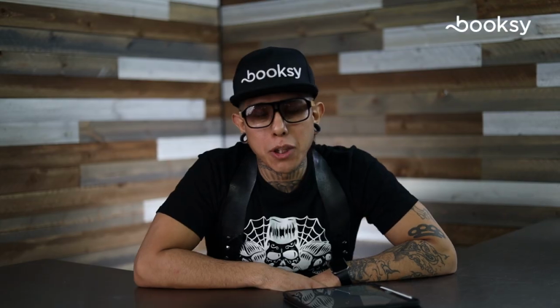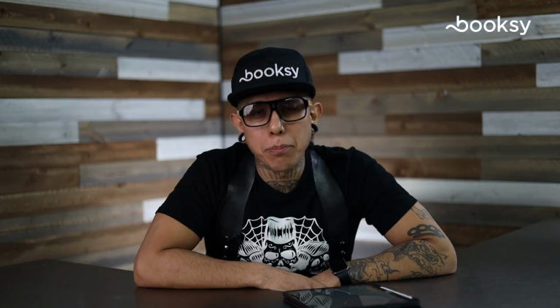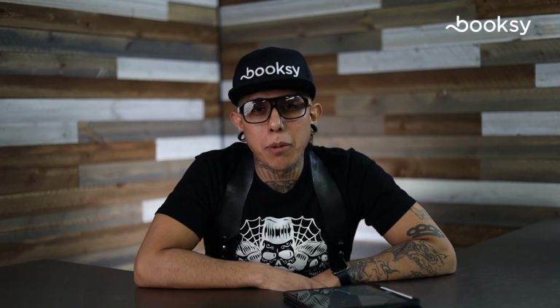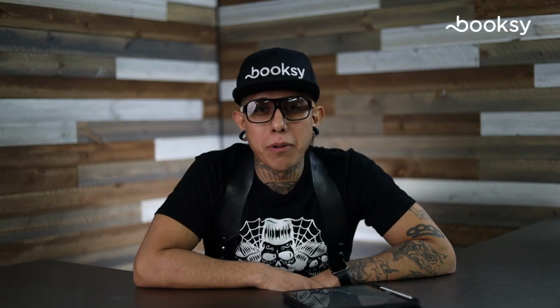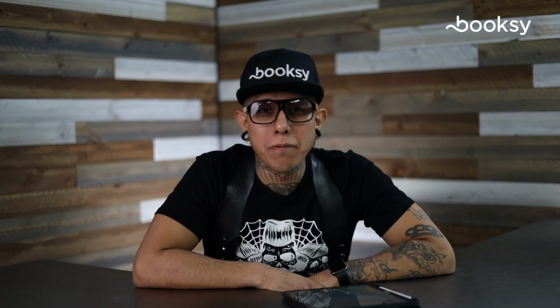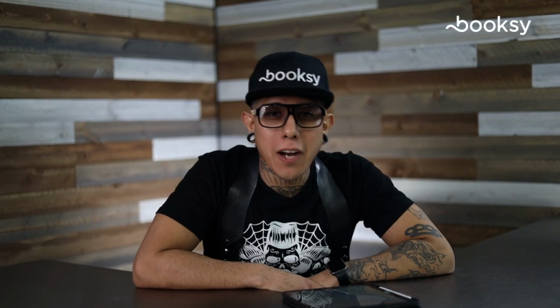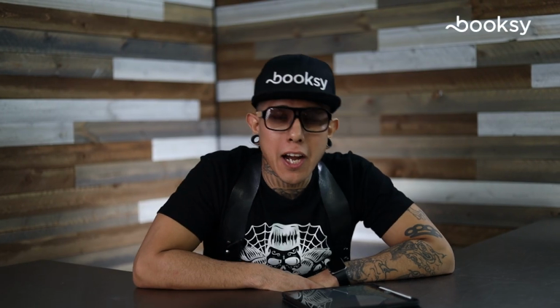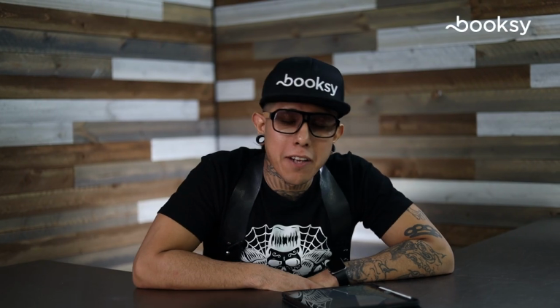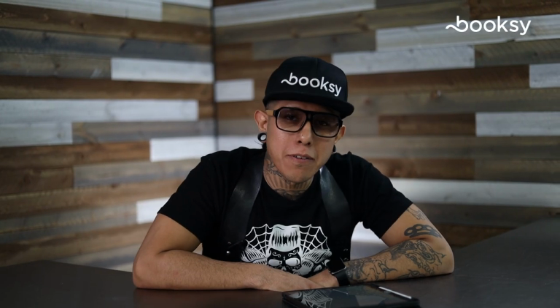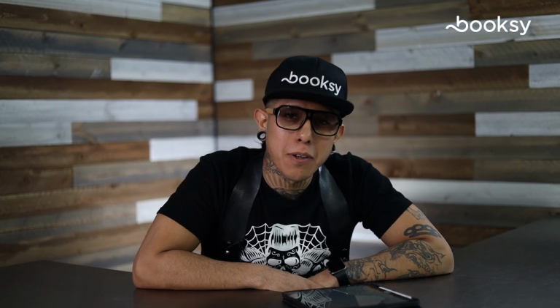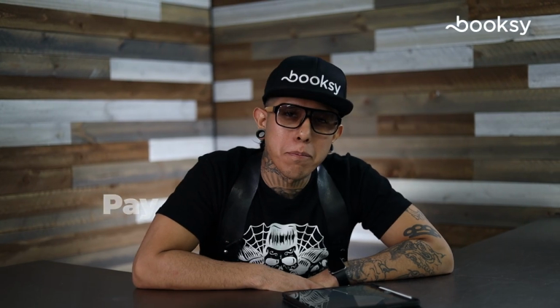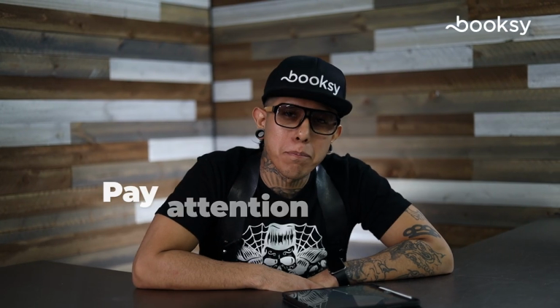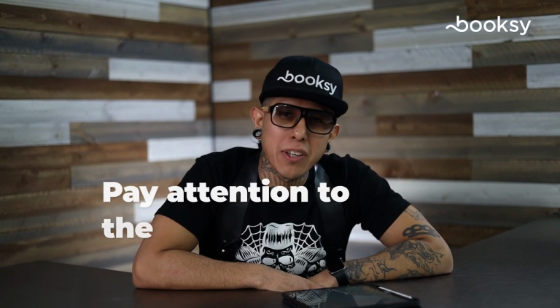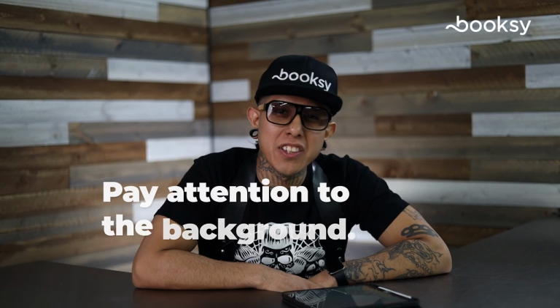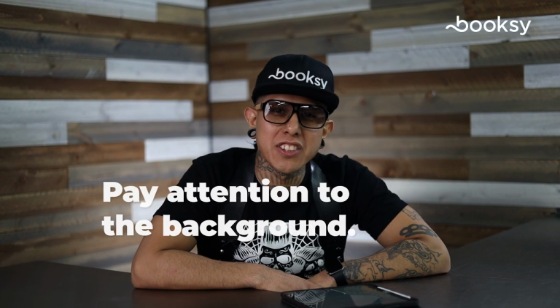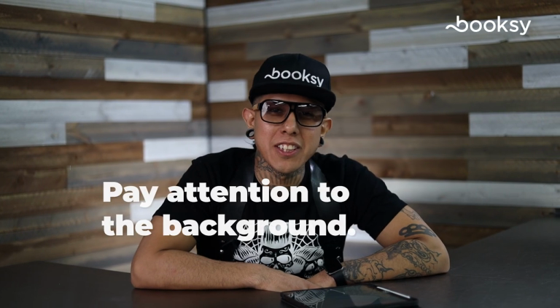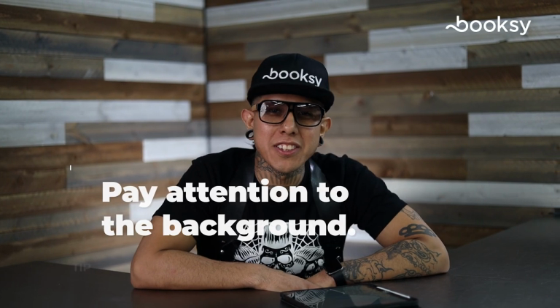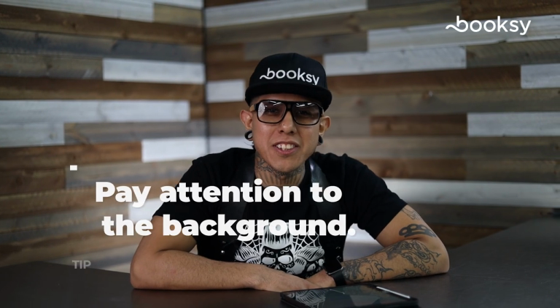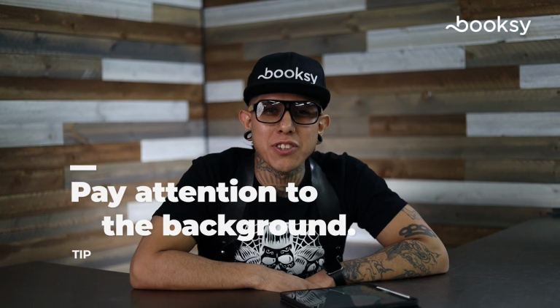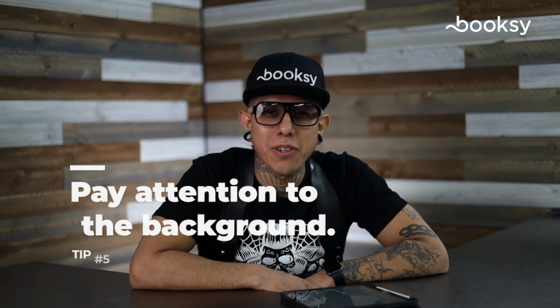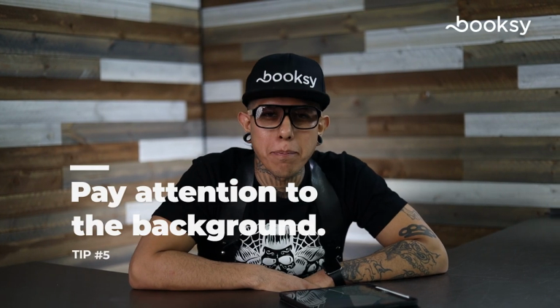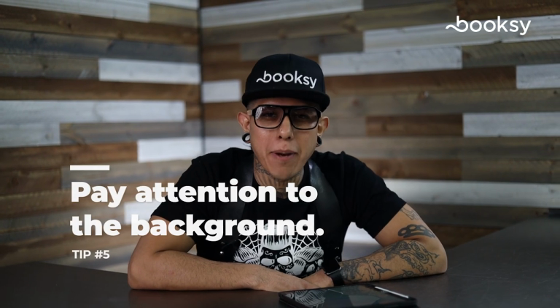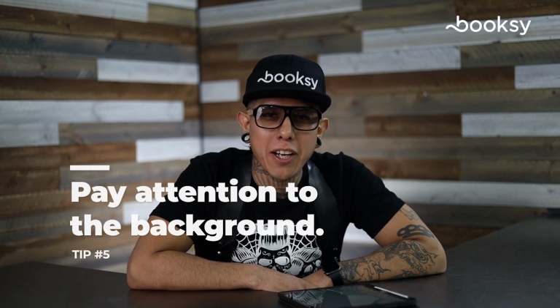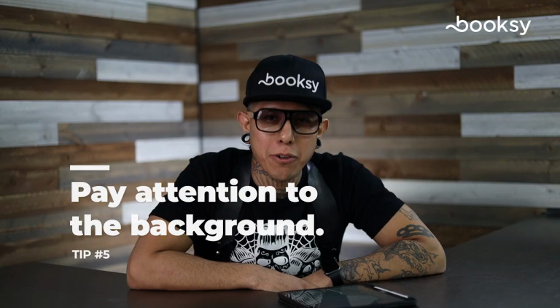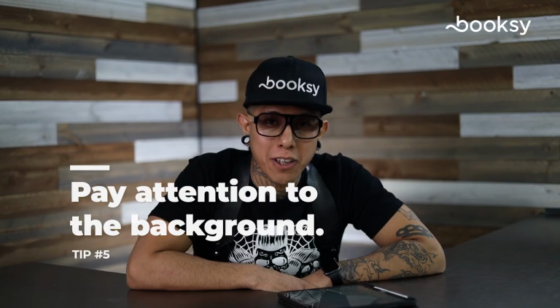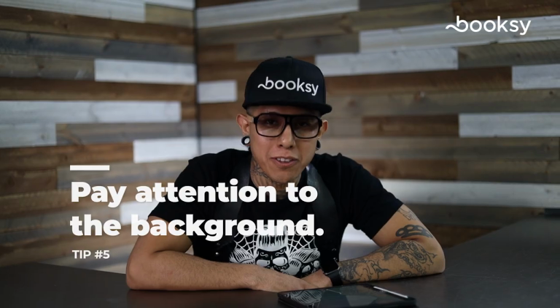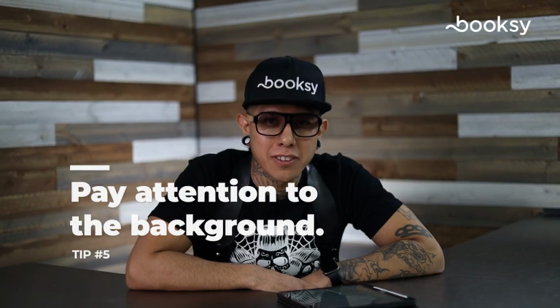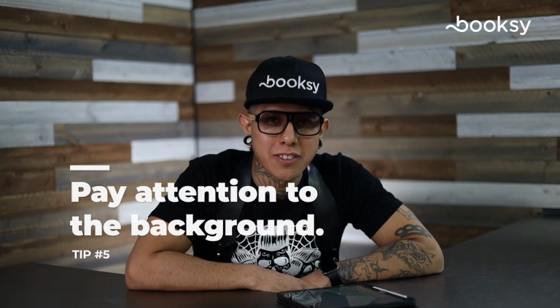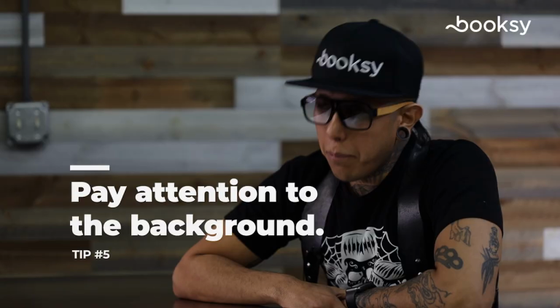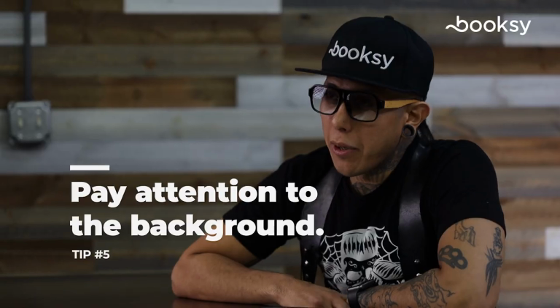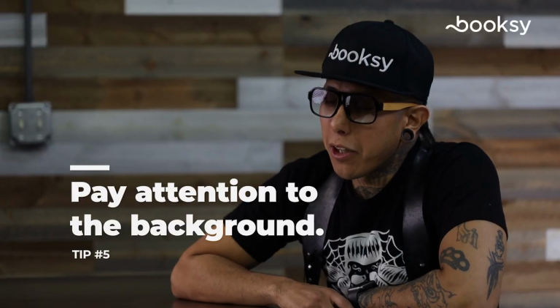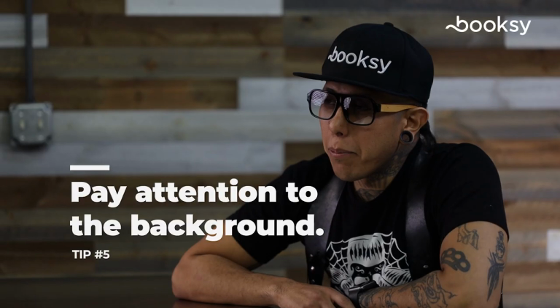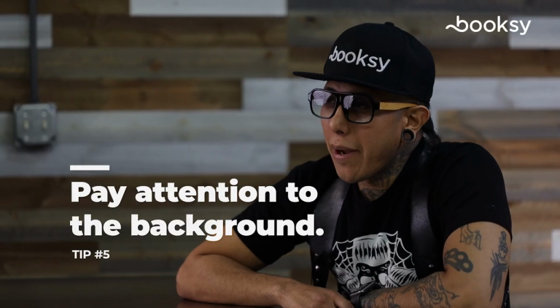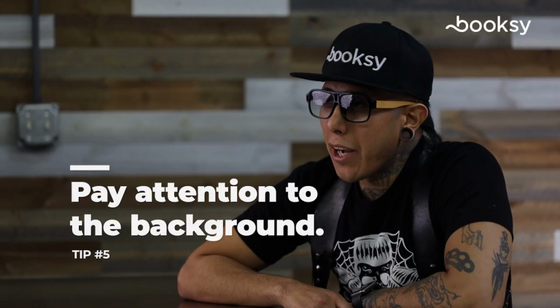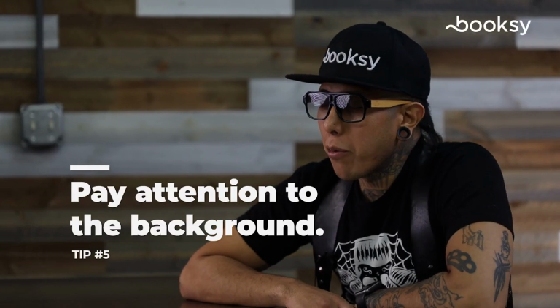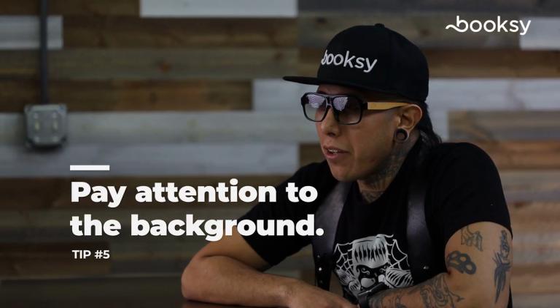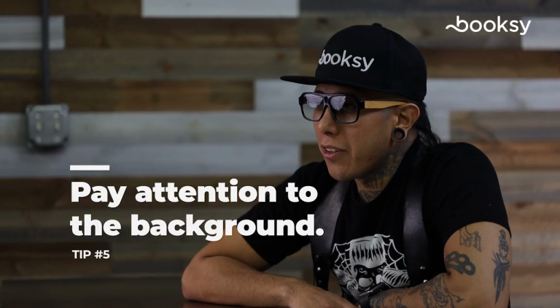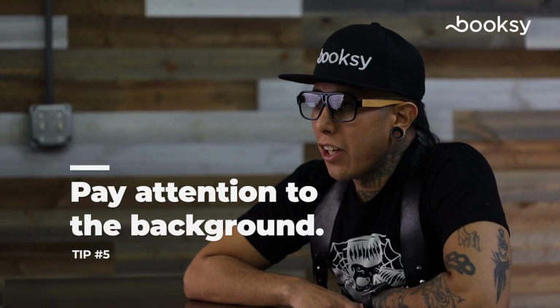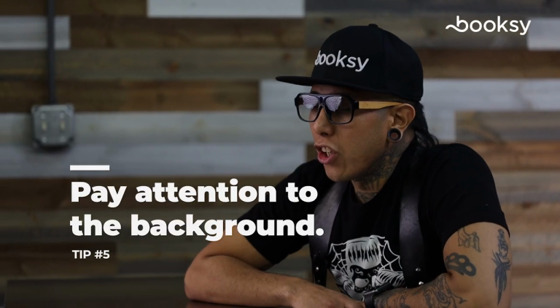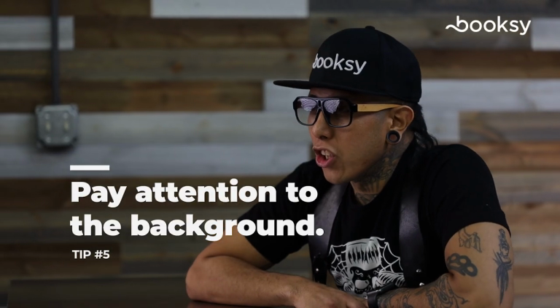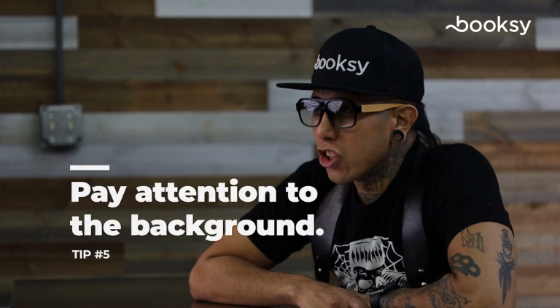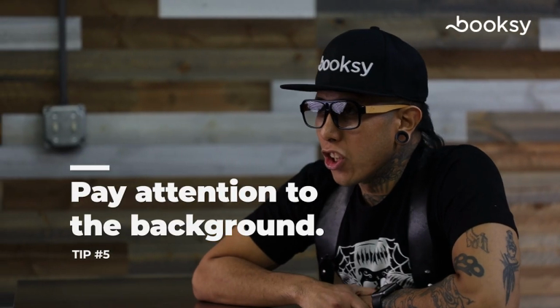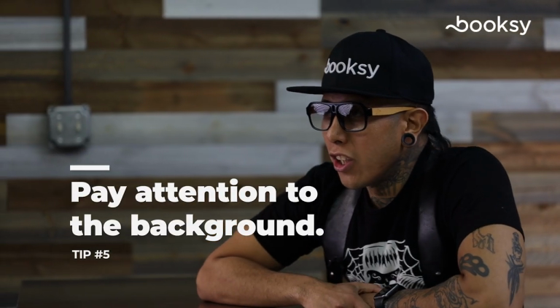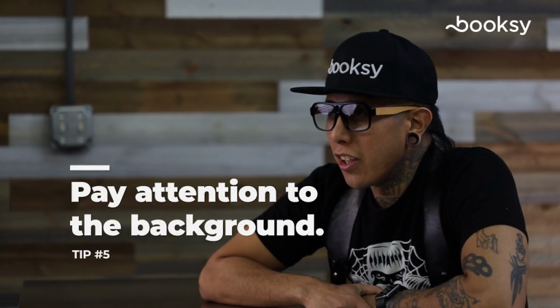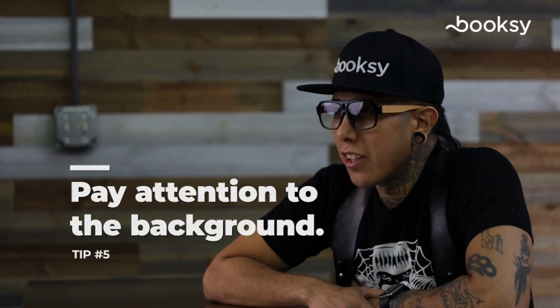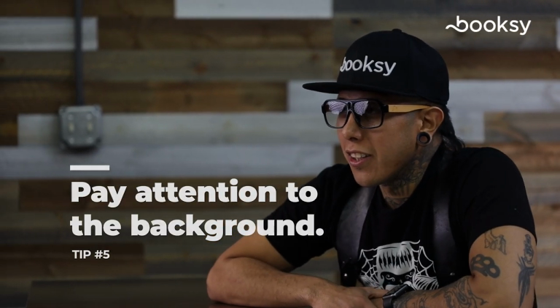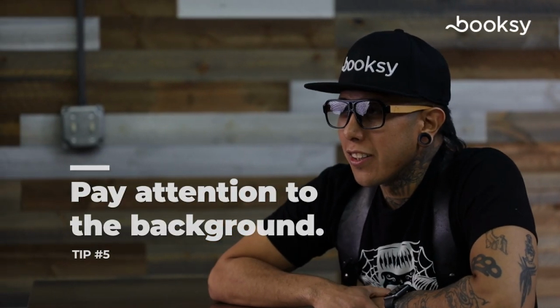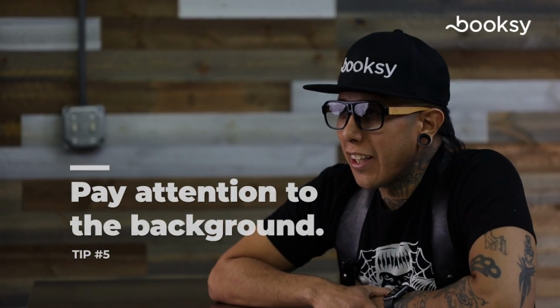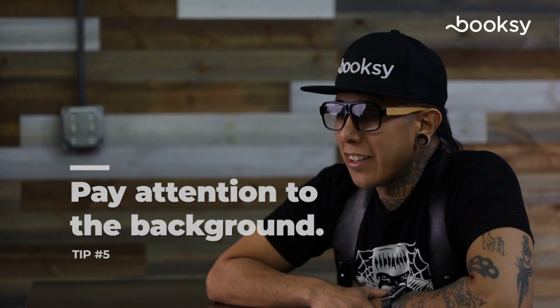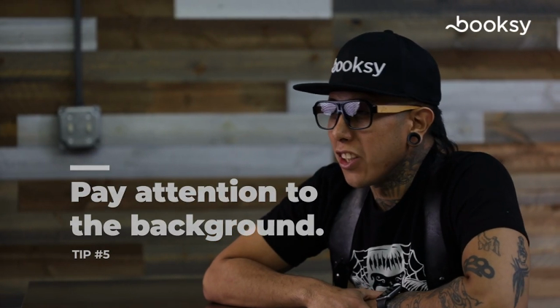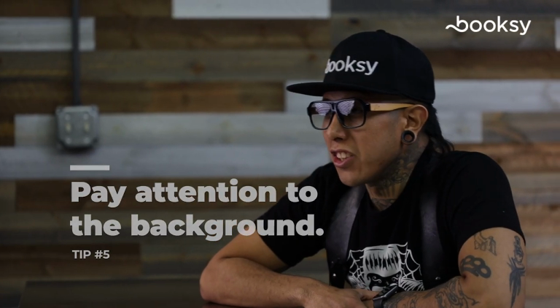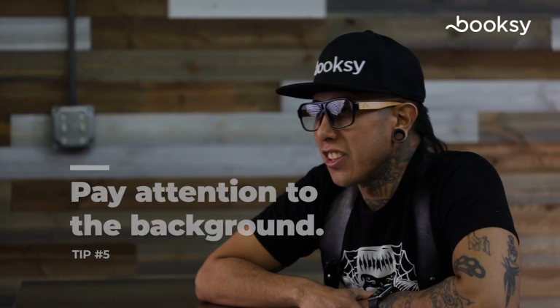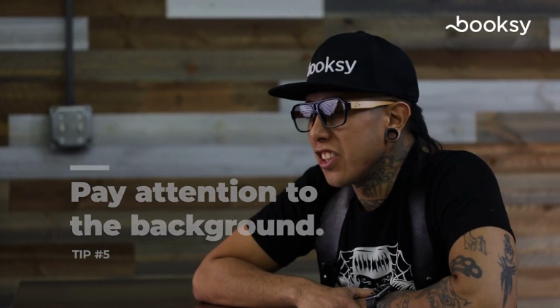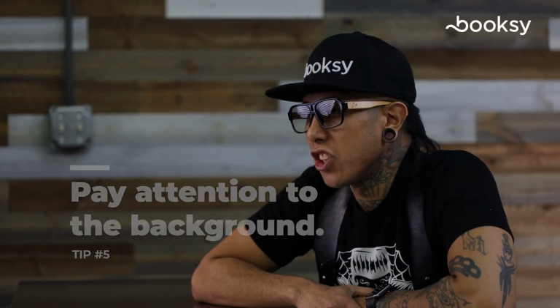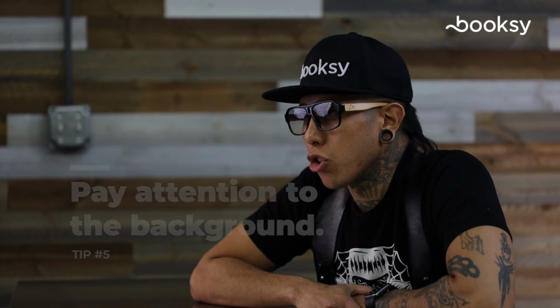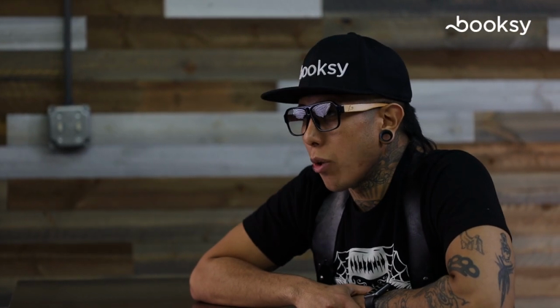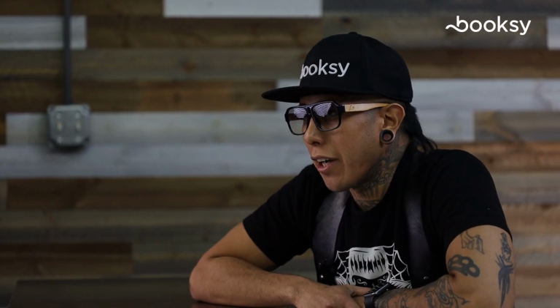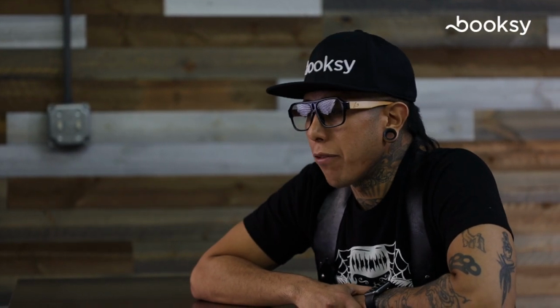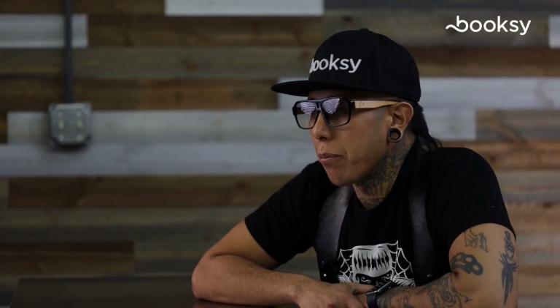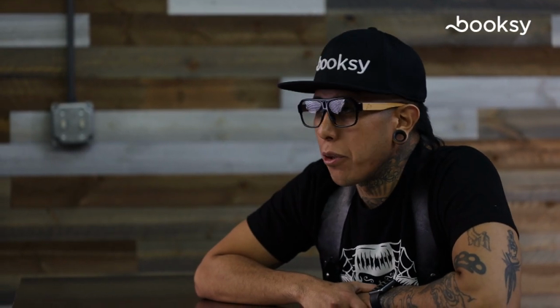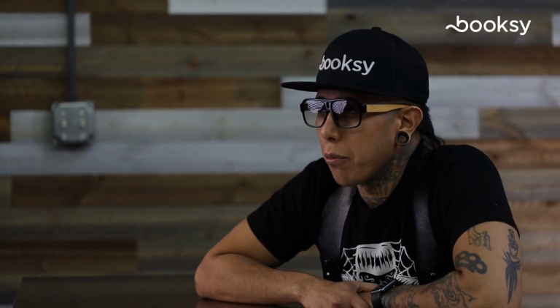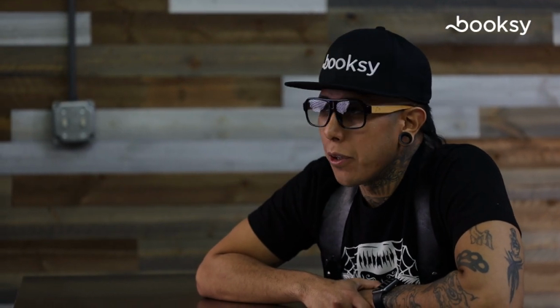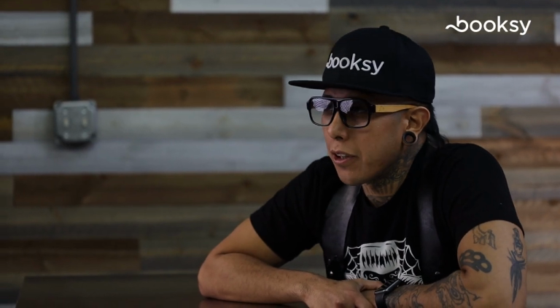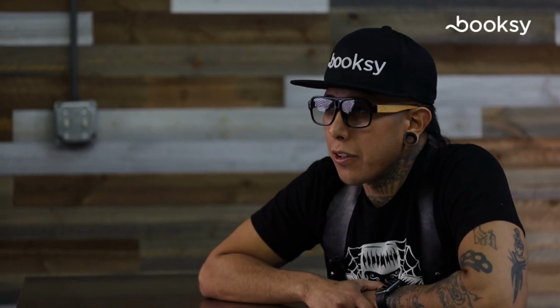Tip number five: pay attention to the background. Pick a background that looks good and doesn't distract from your work.